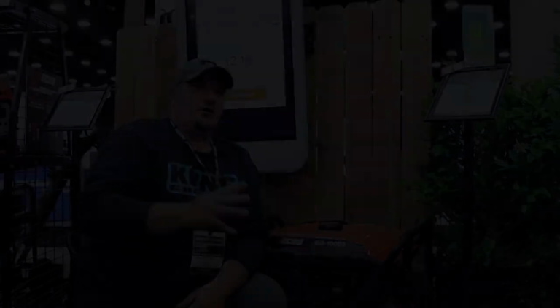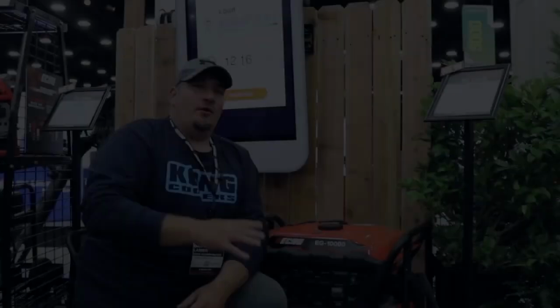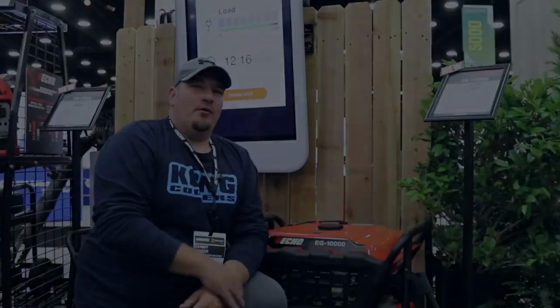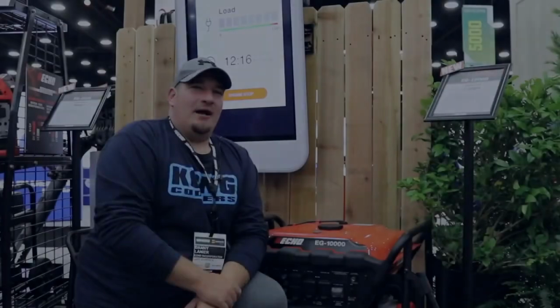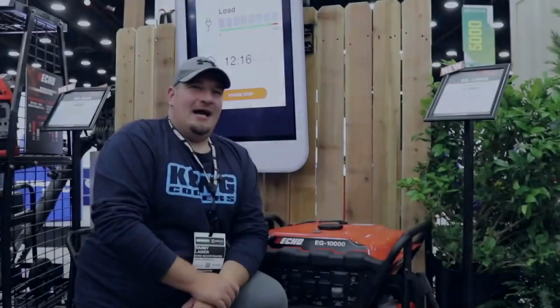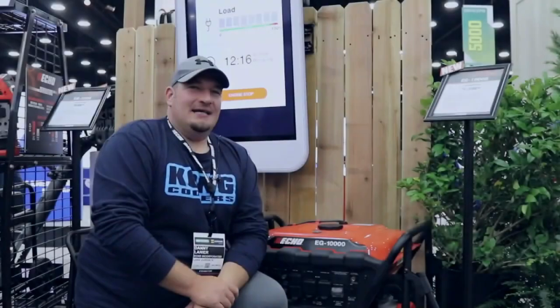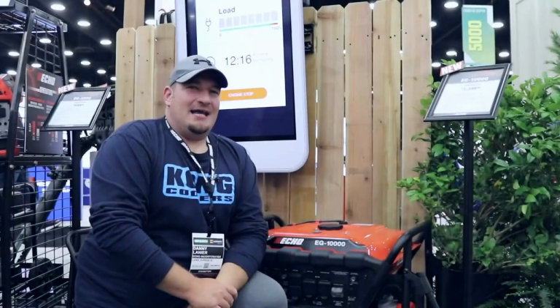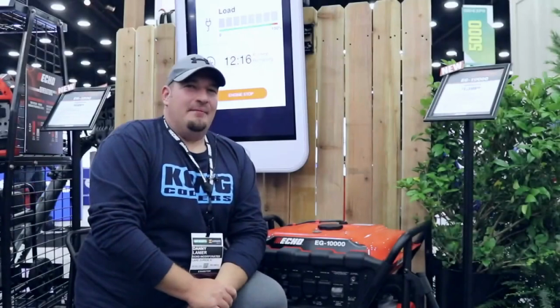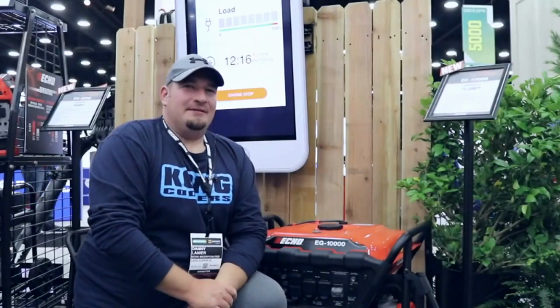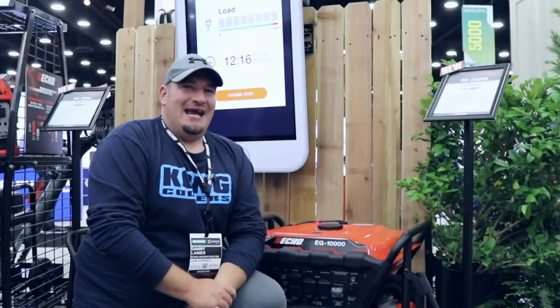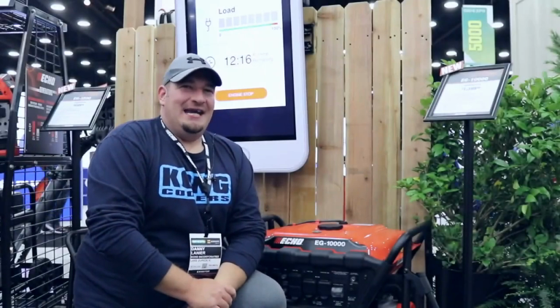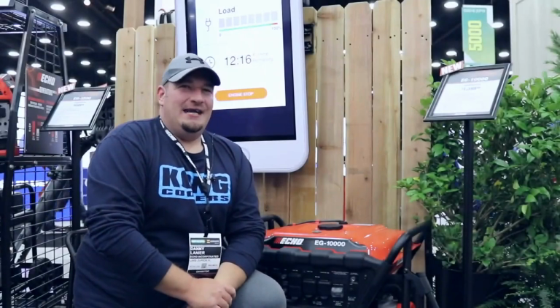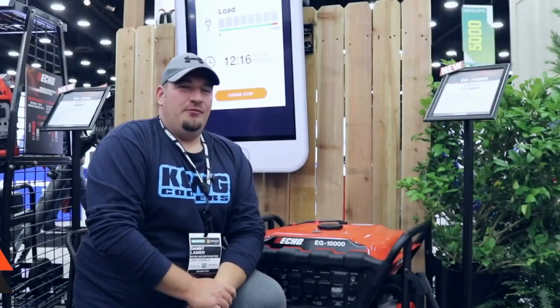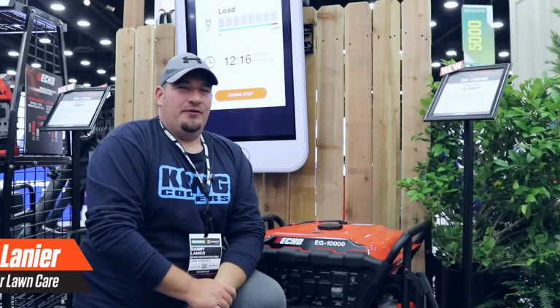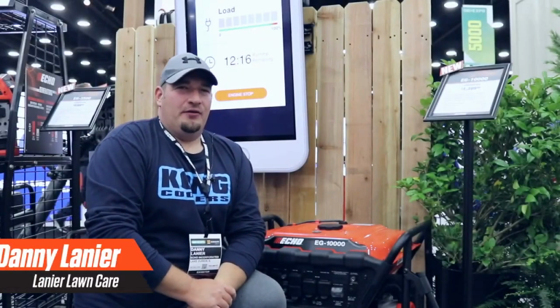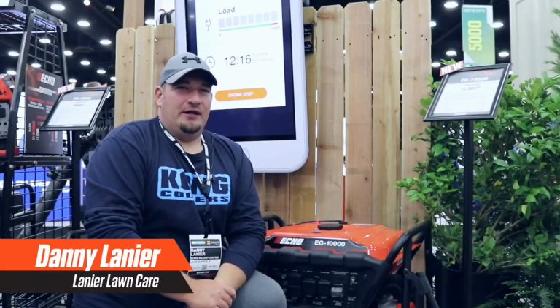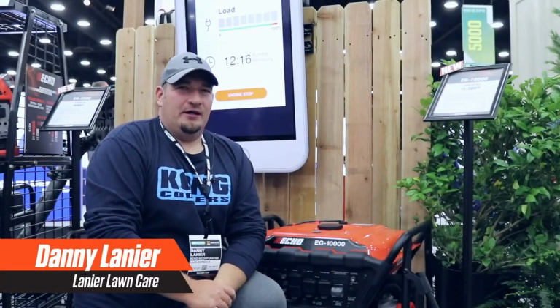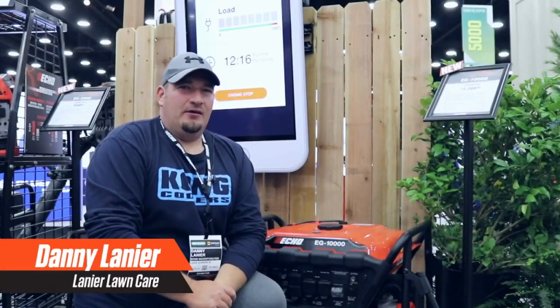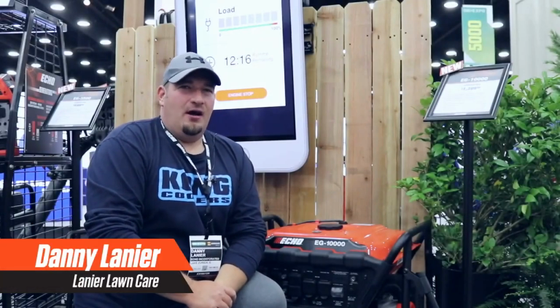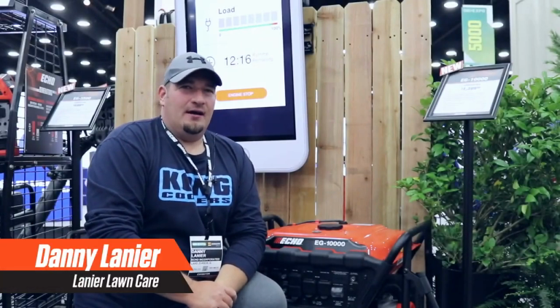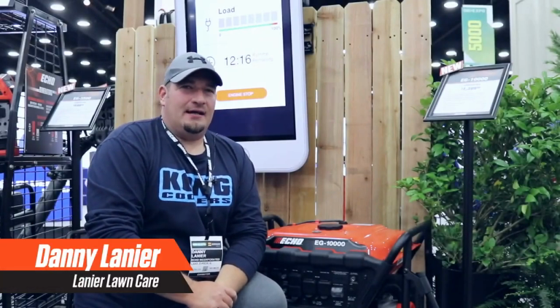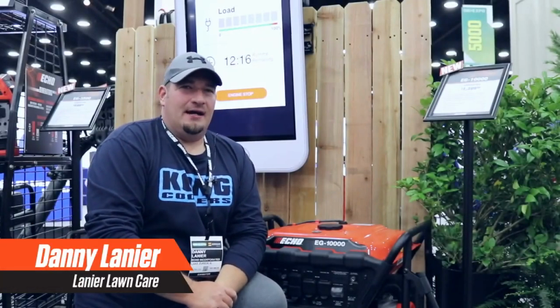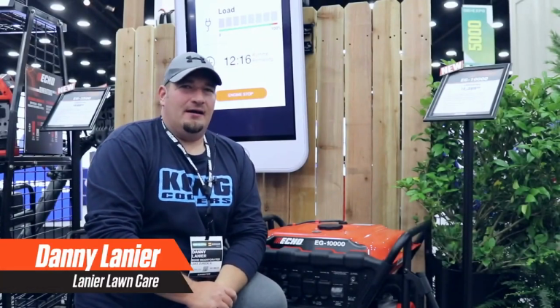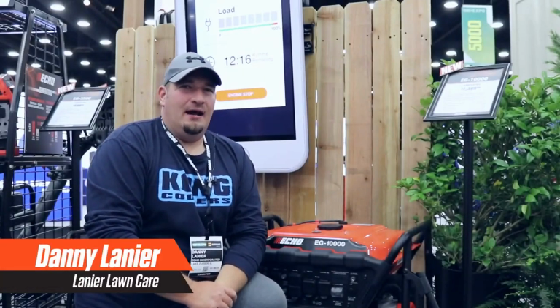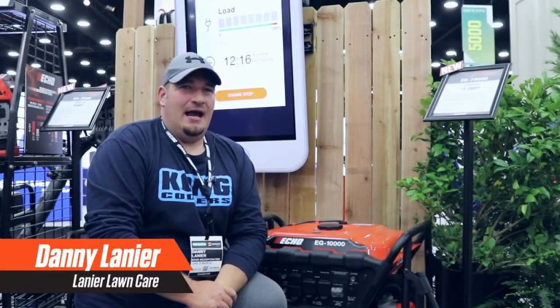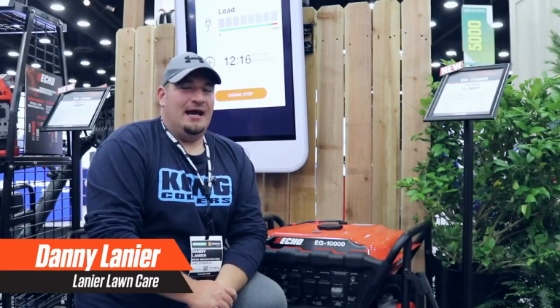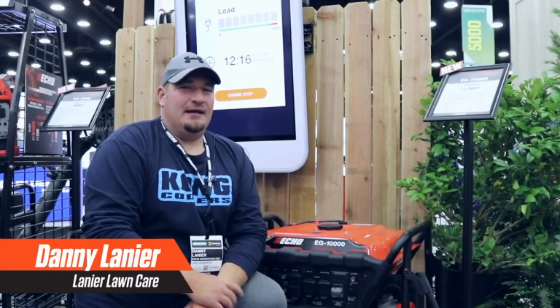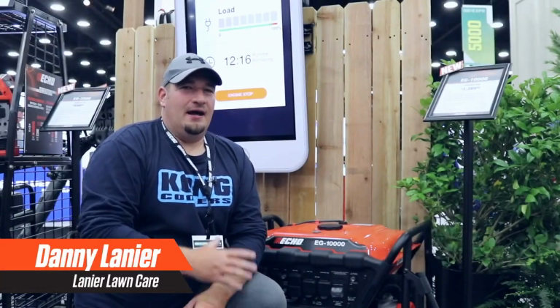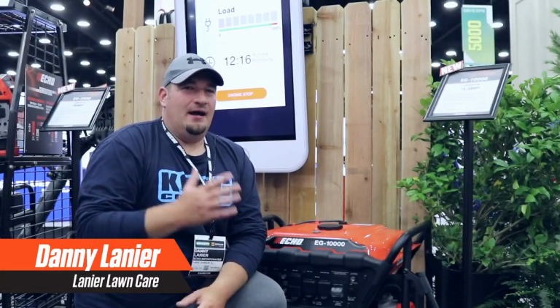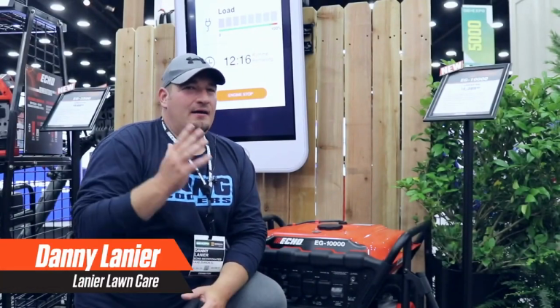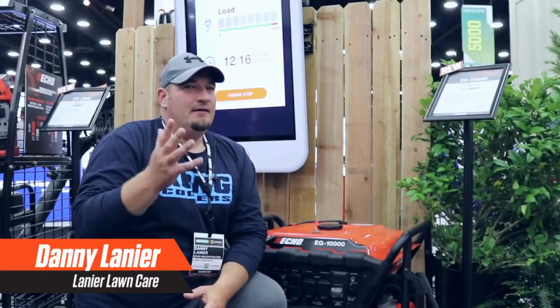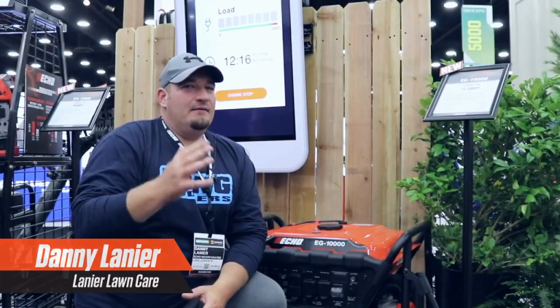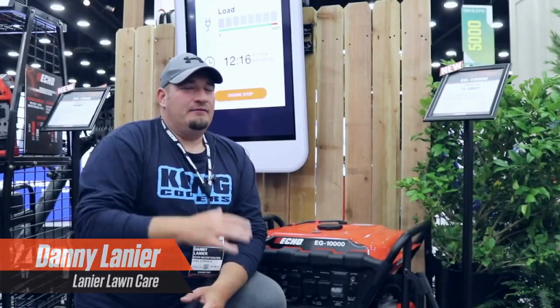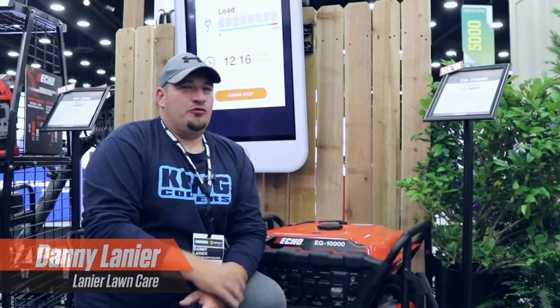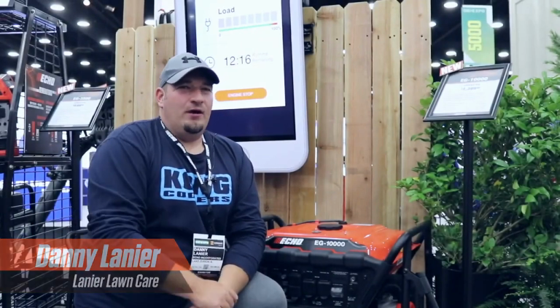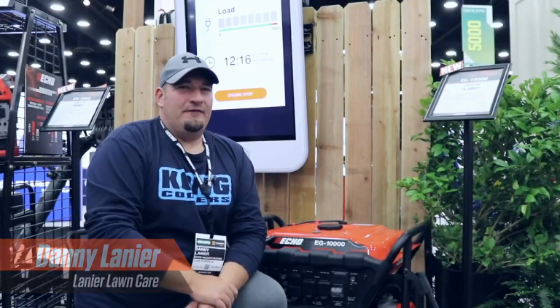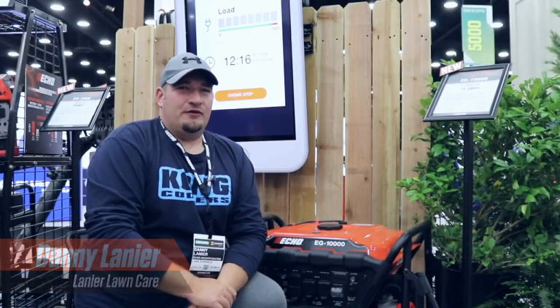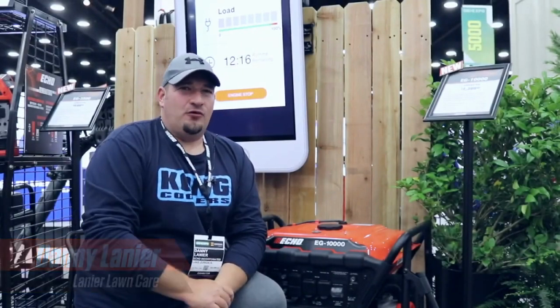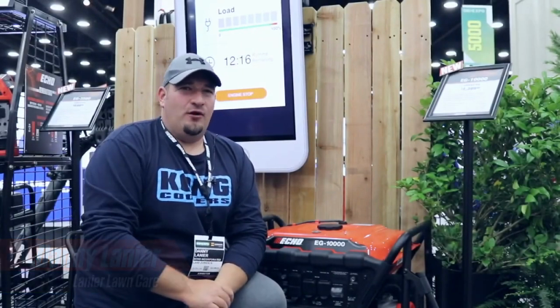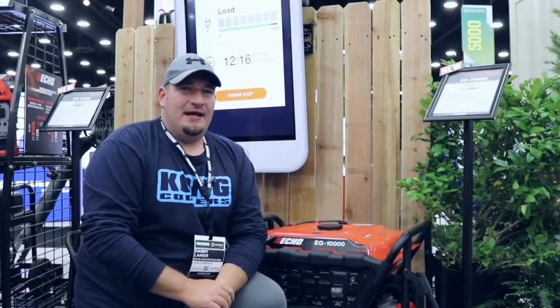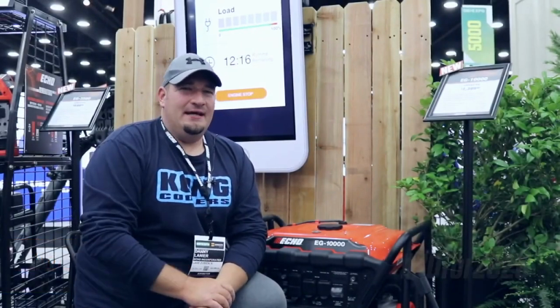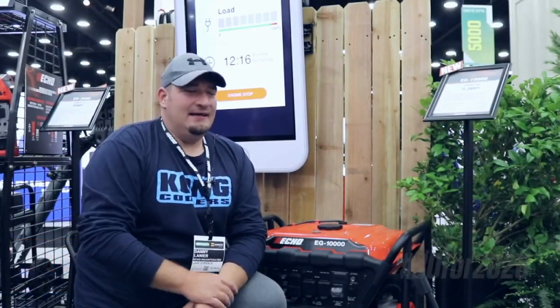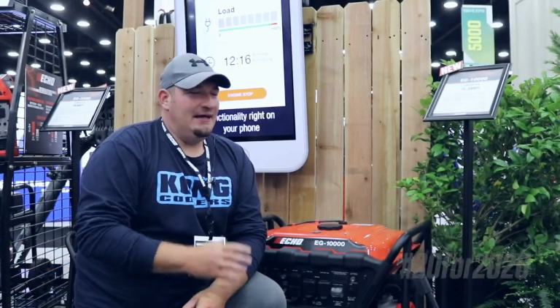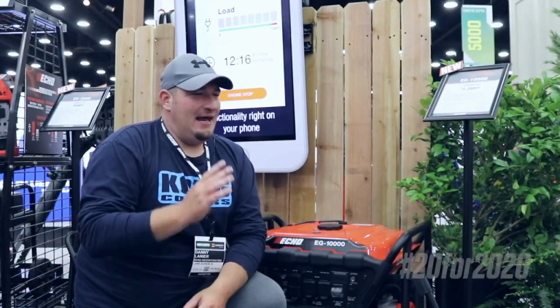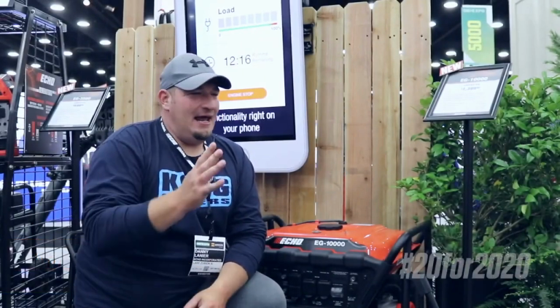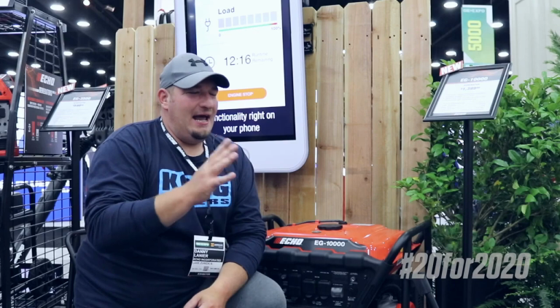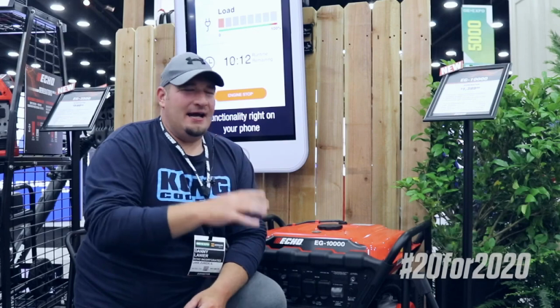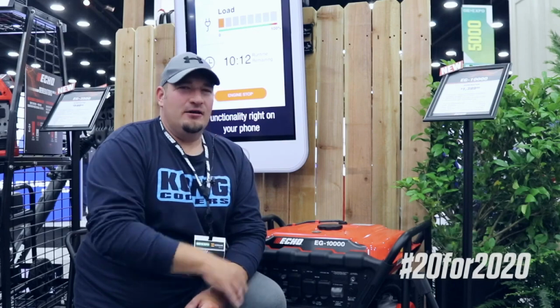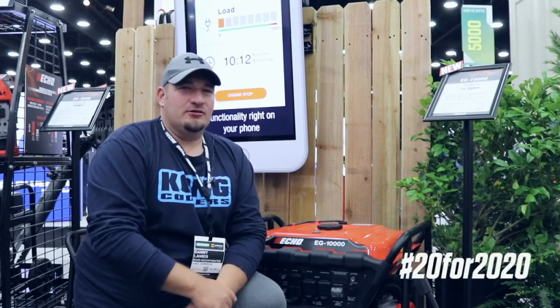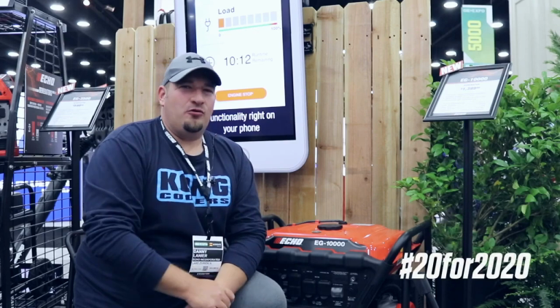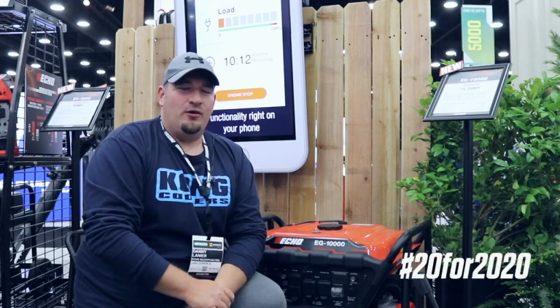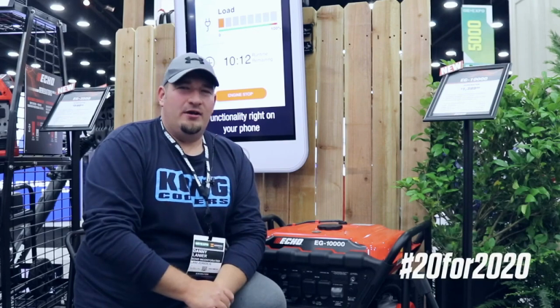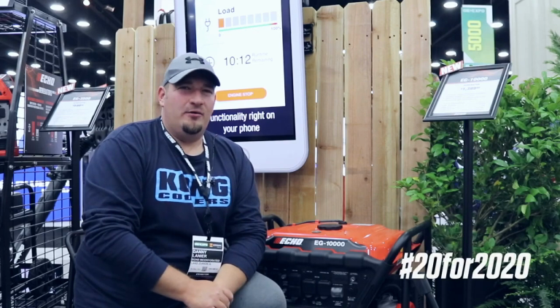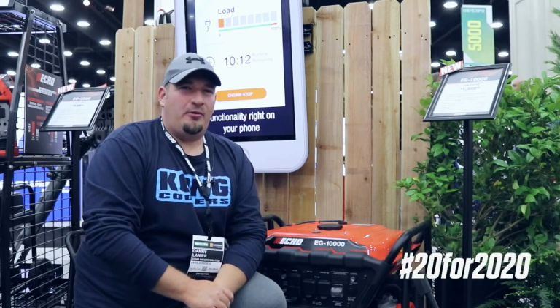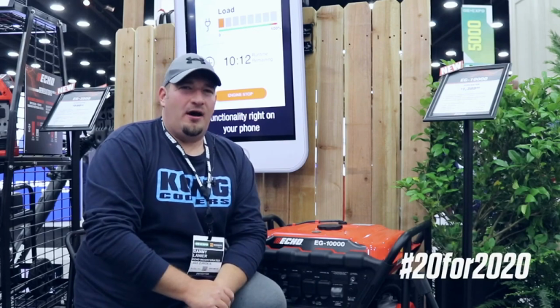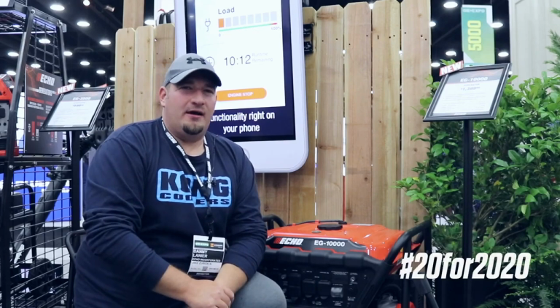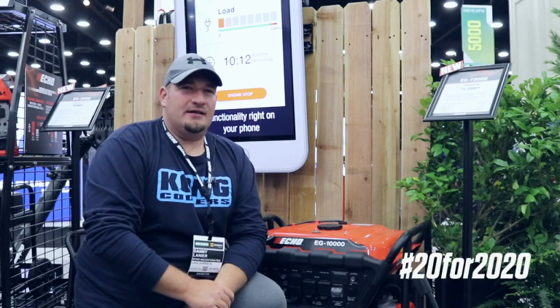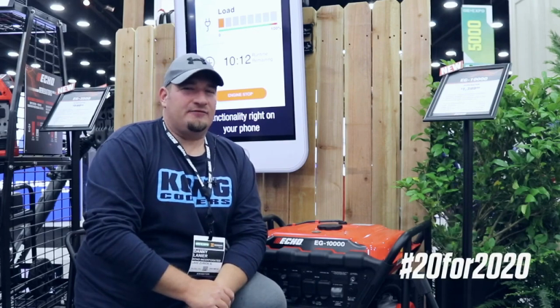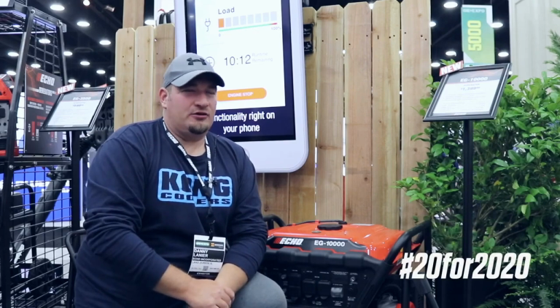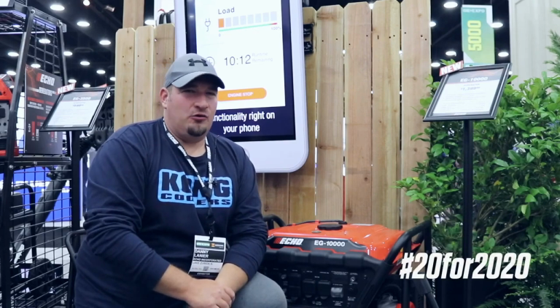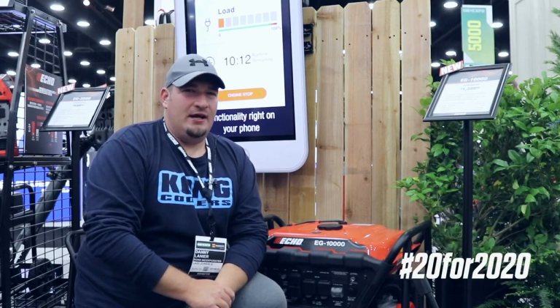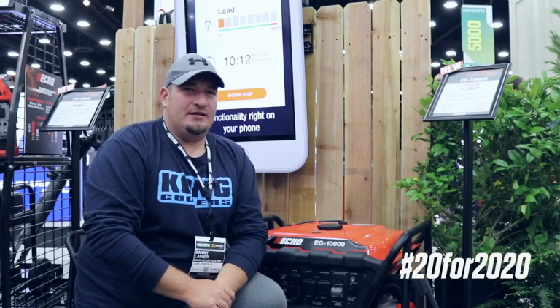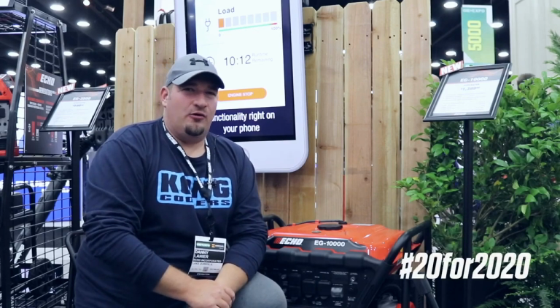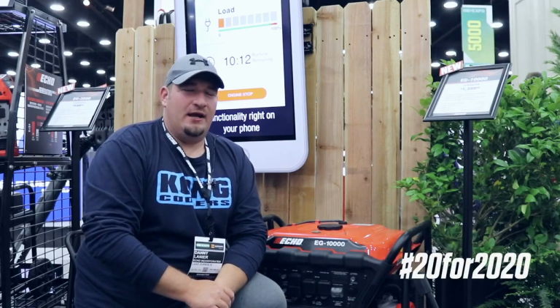What's going on guys? I'm Danny with Lanier Lawn Care and 20 for 20, Echo's 20 new products for 2020.